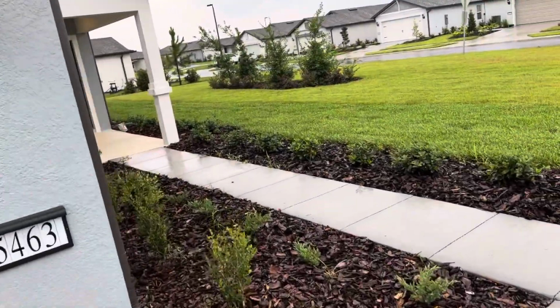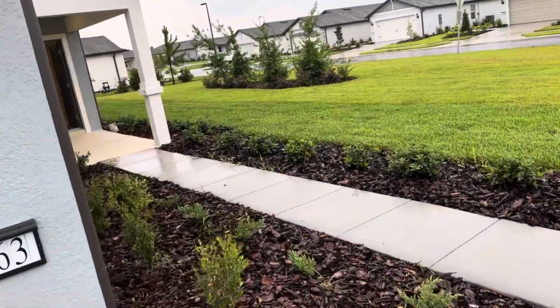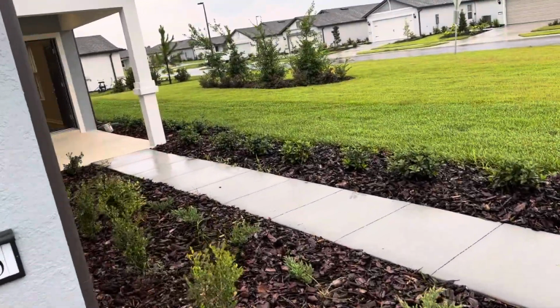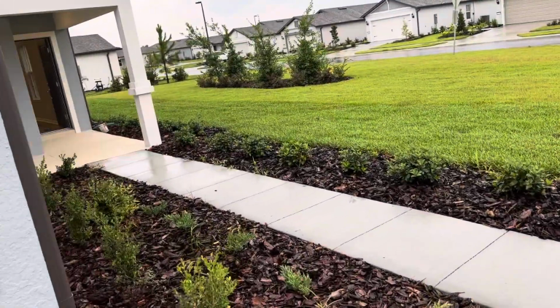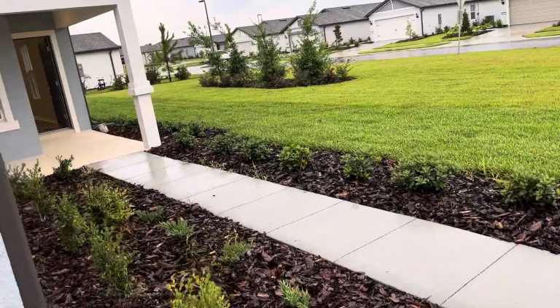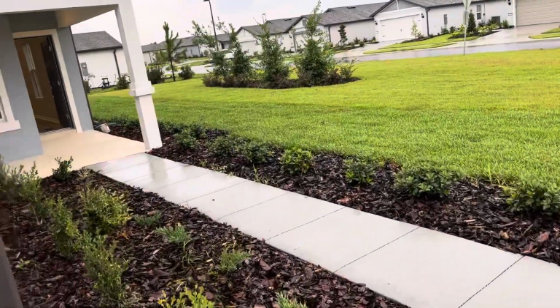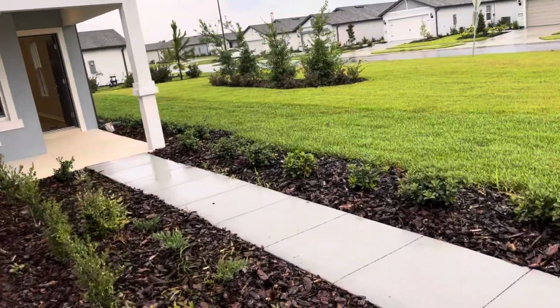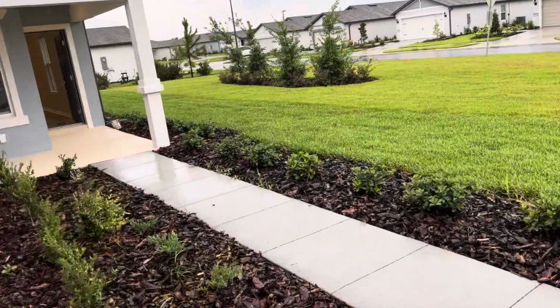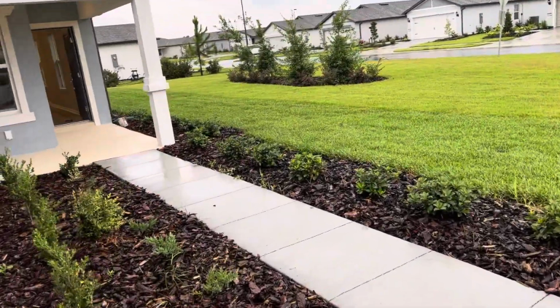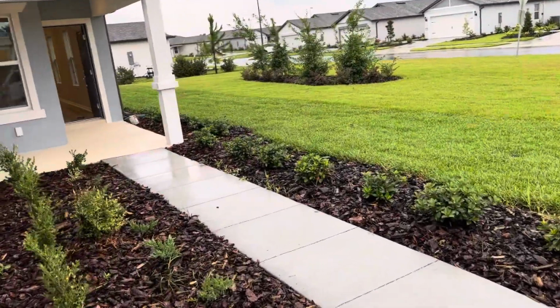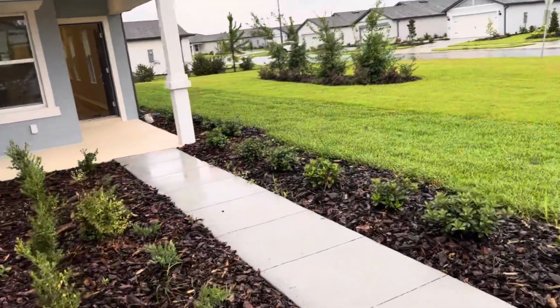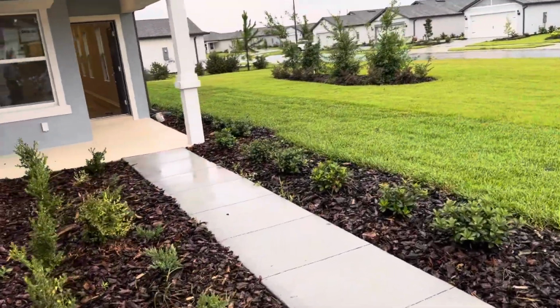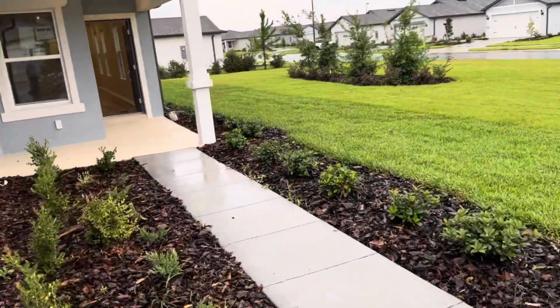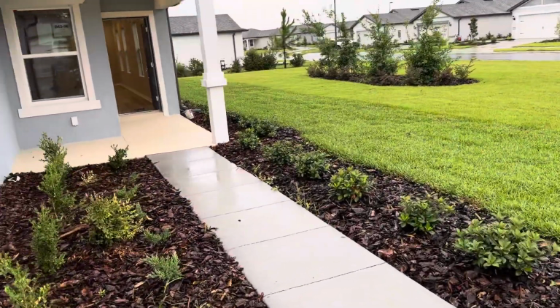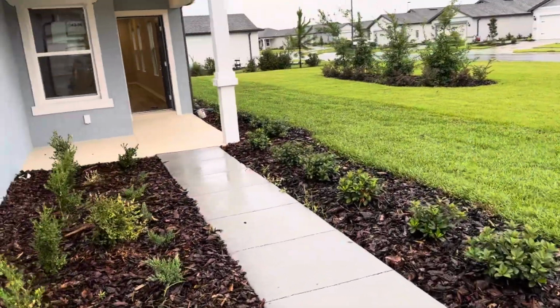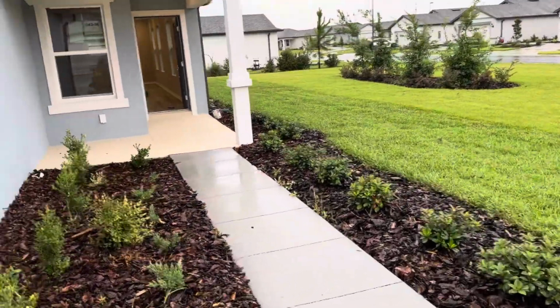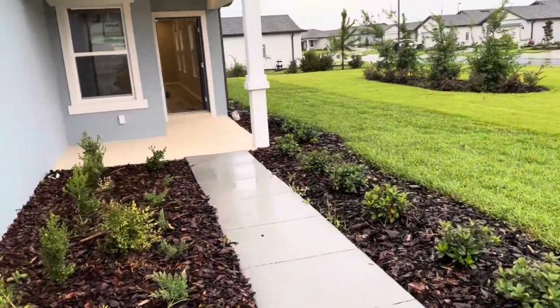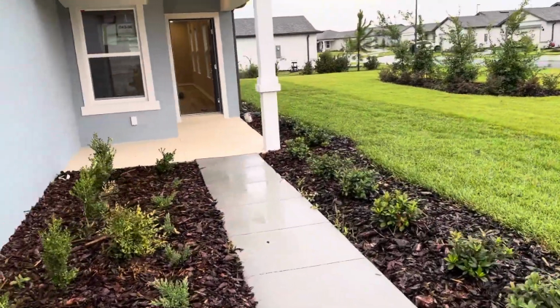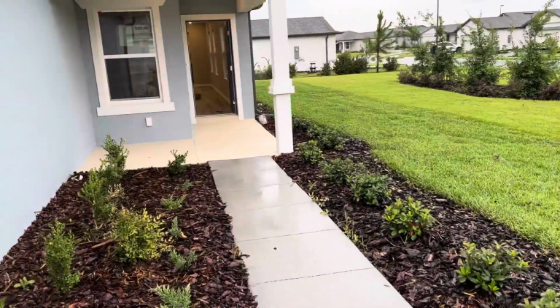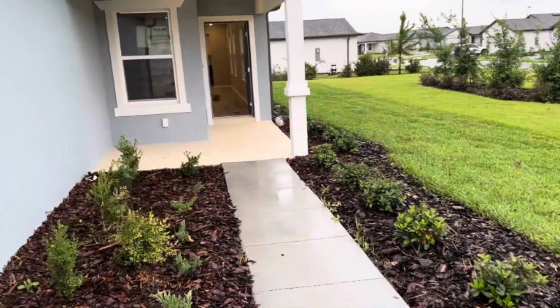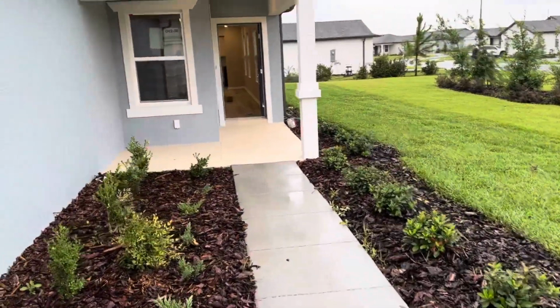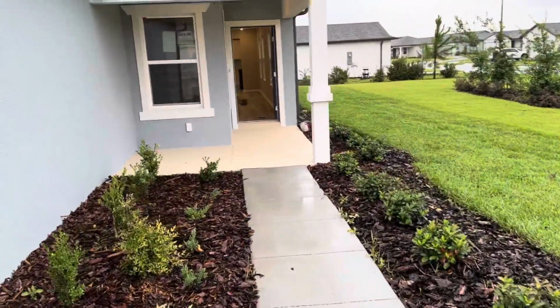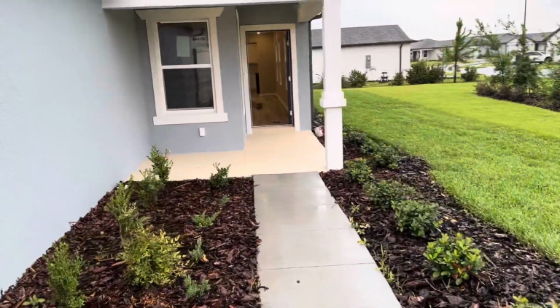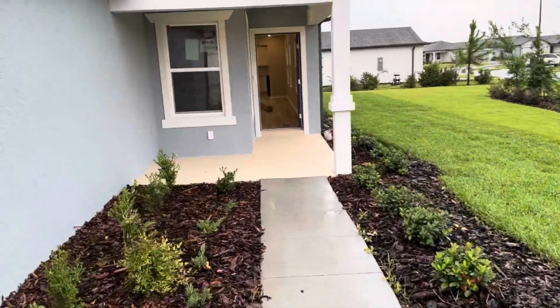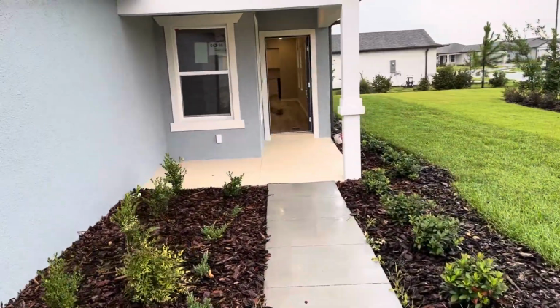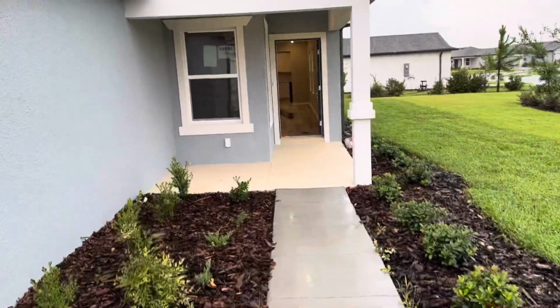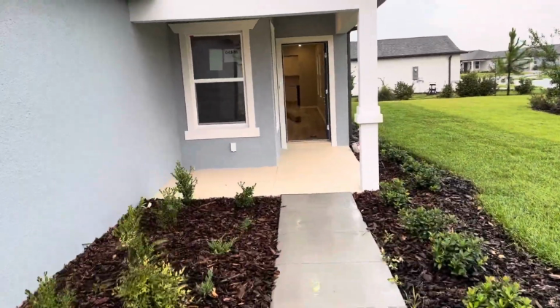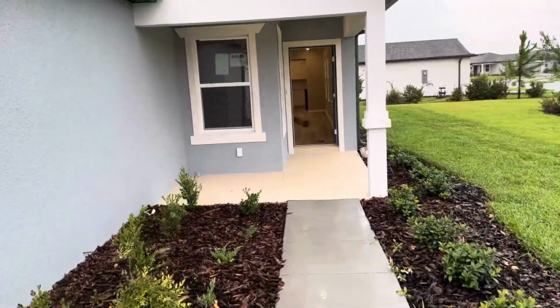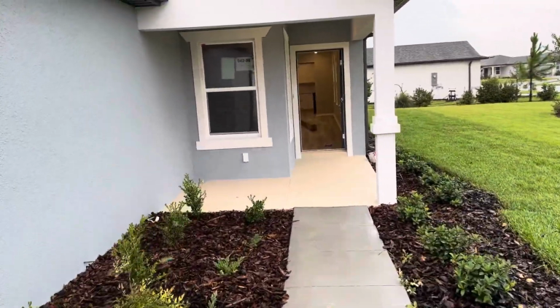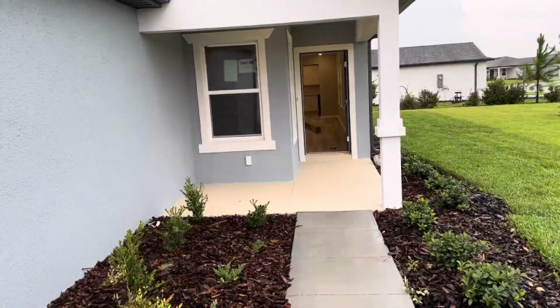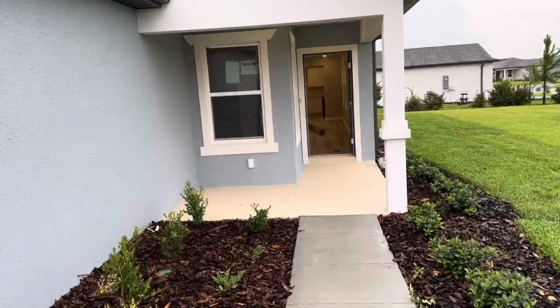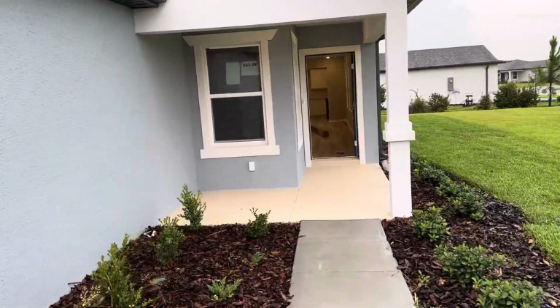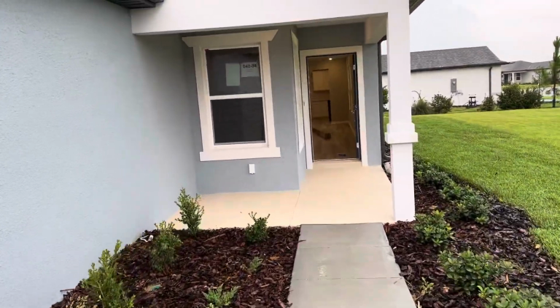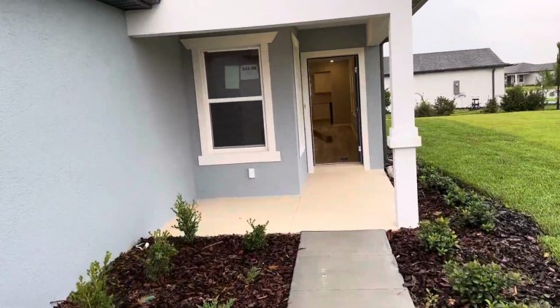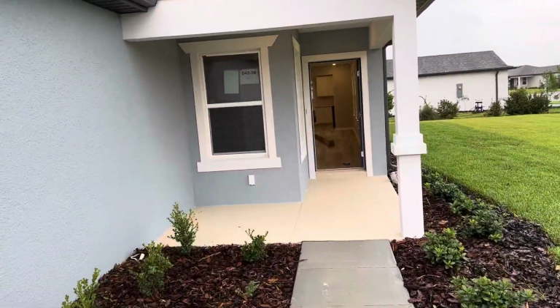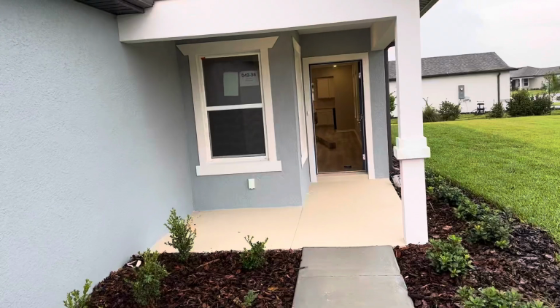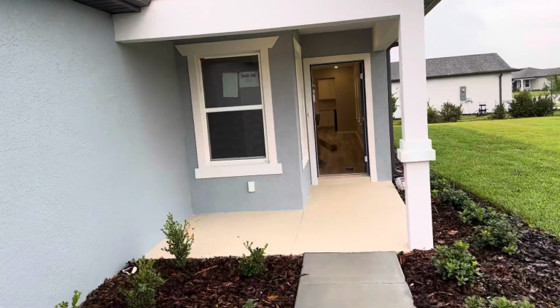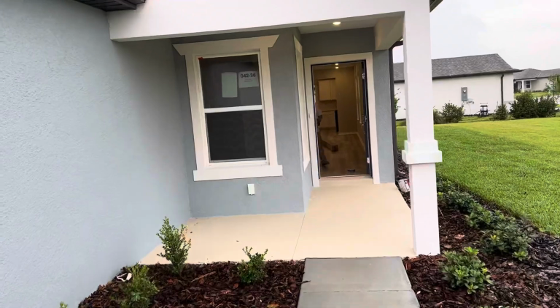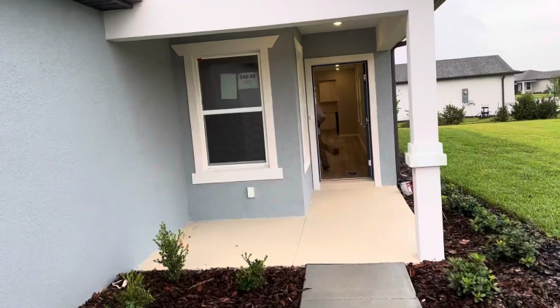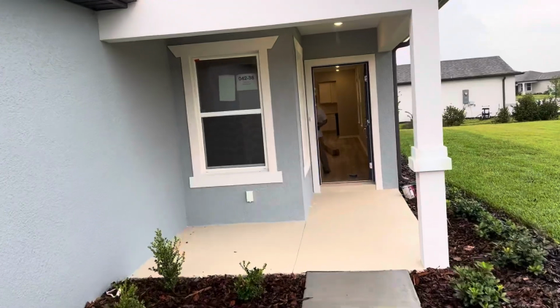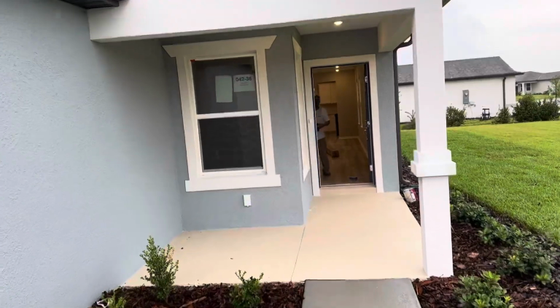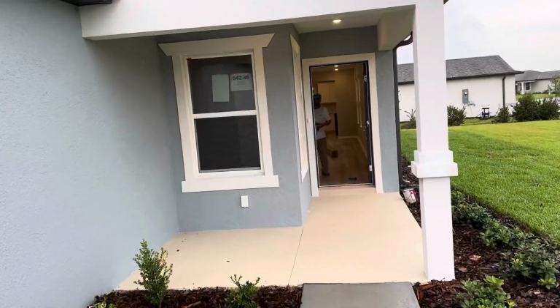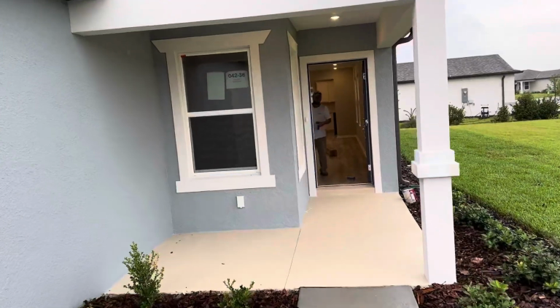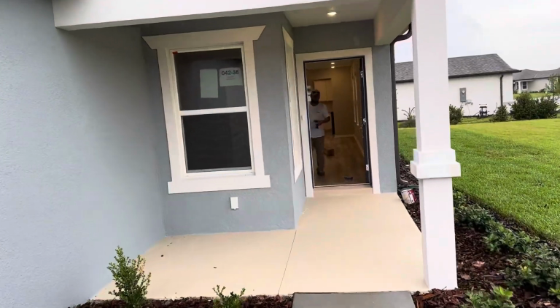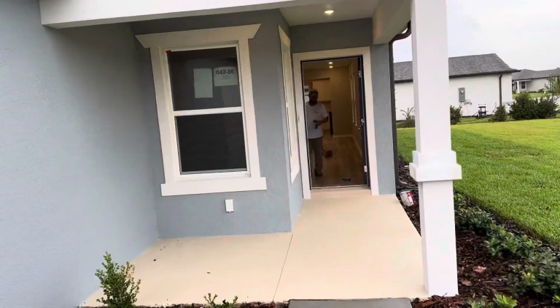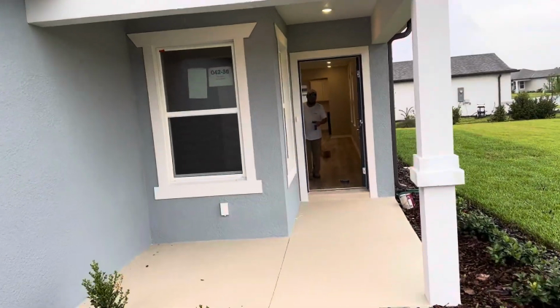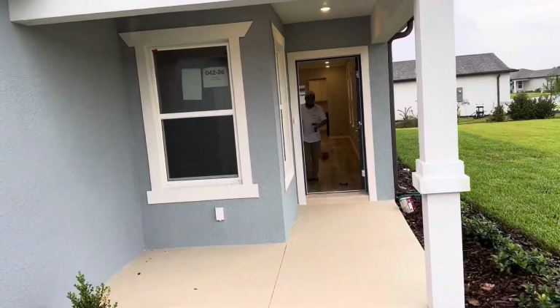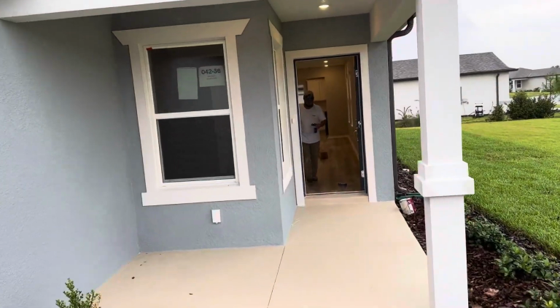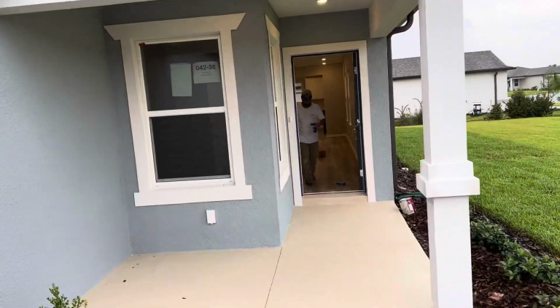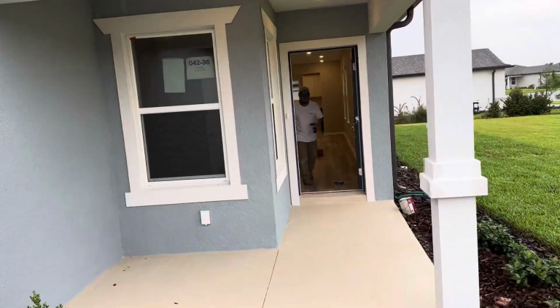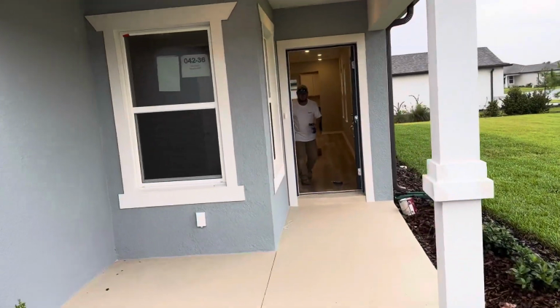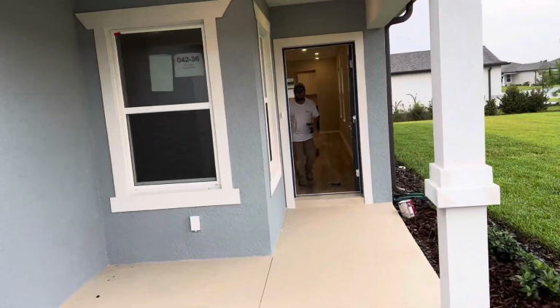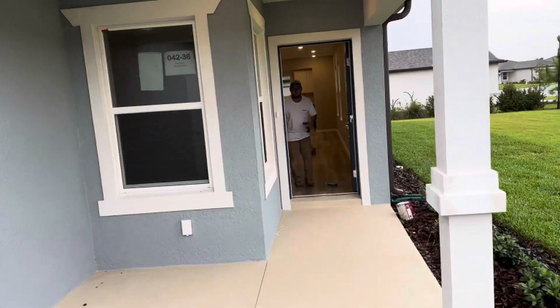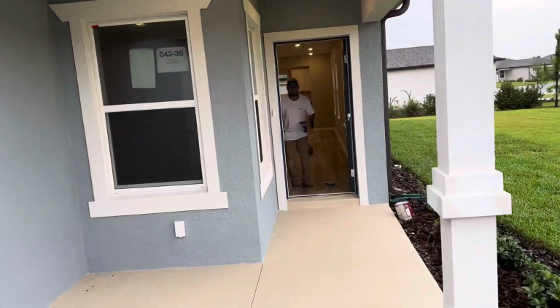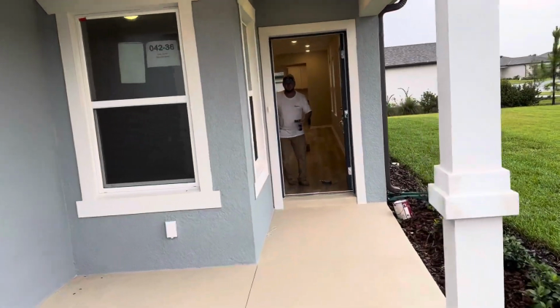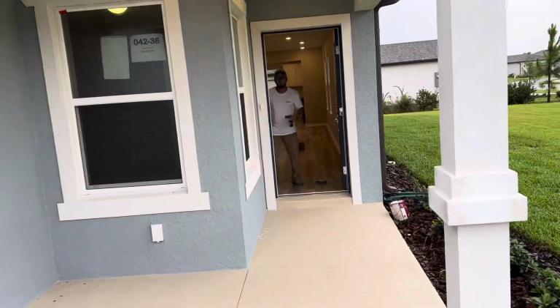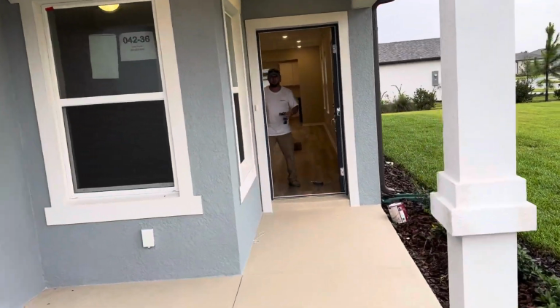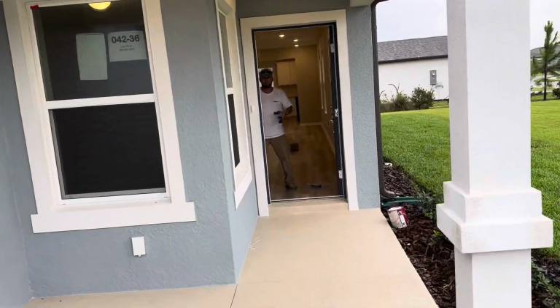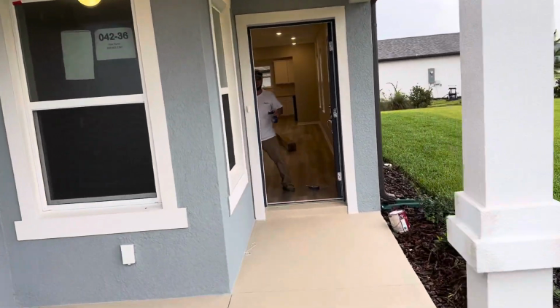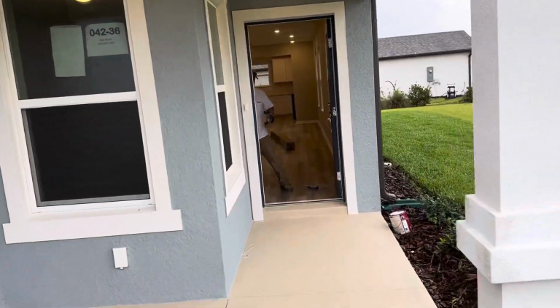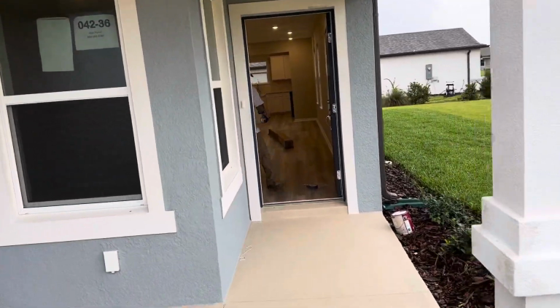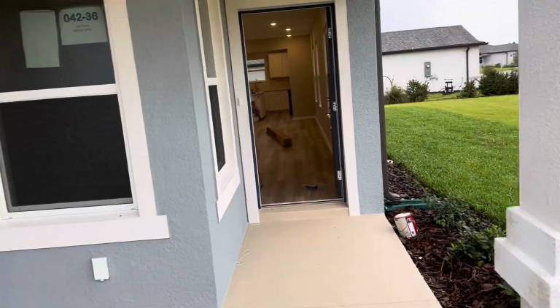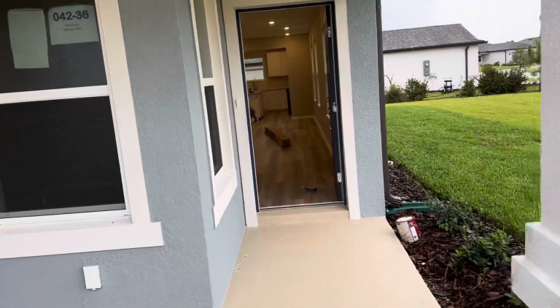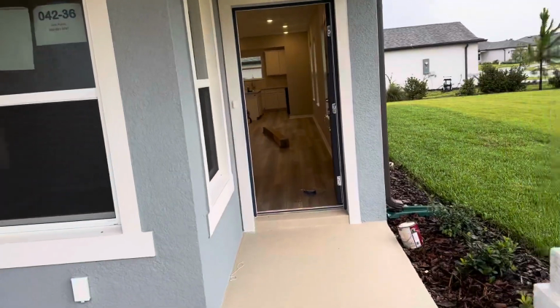This house is completing any day now. It's a 1,433 square foot model — two bedrooms and a den.